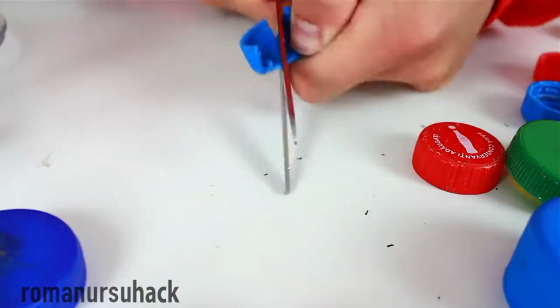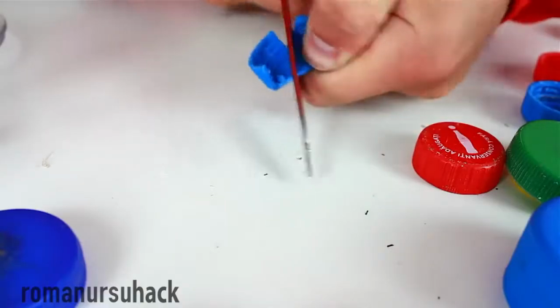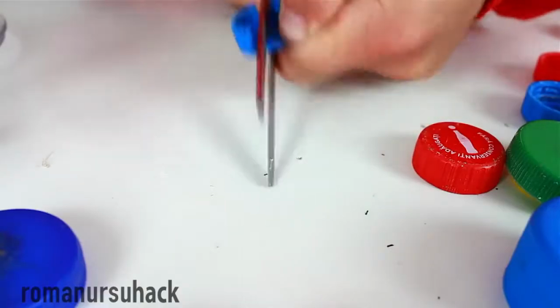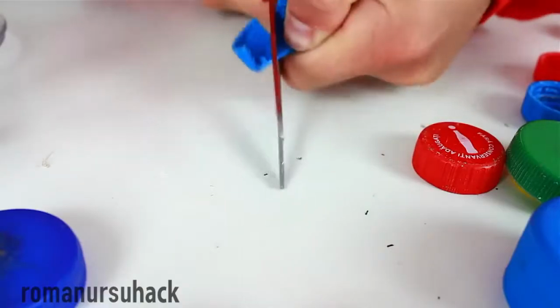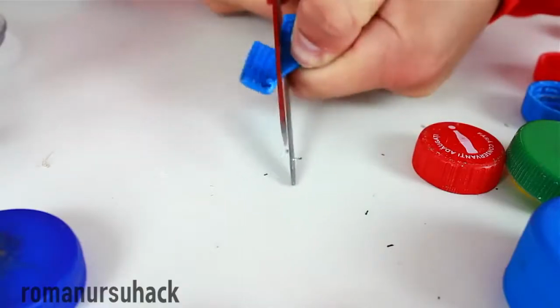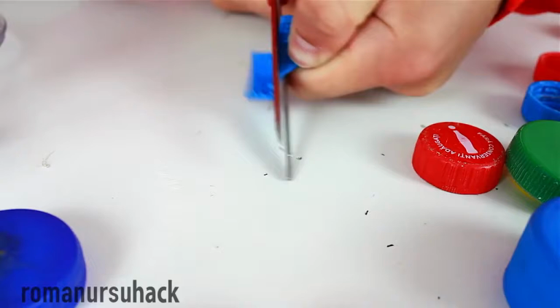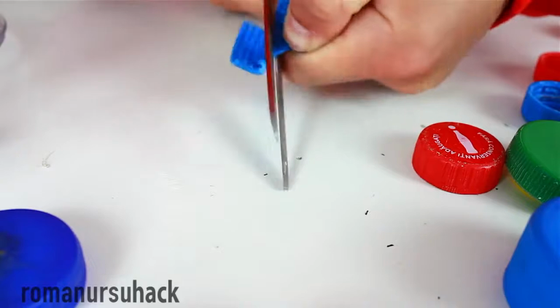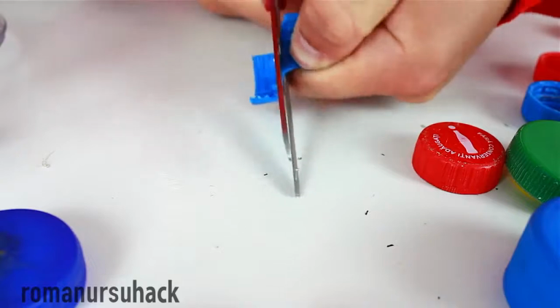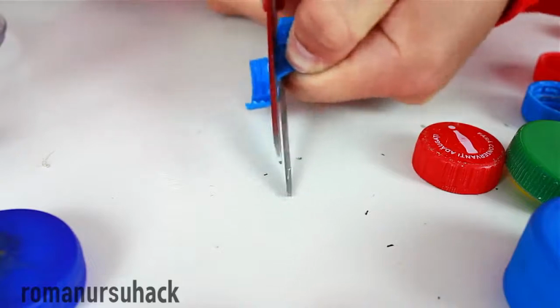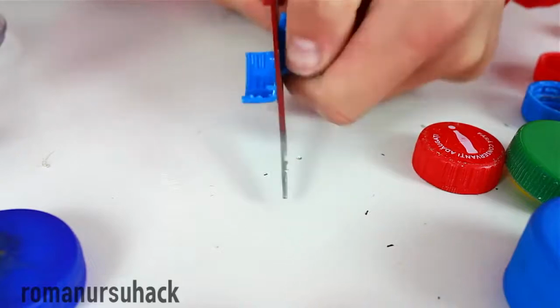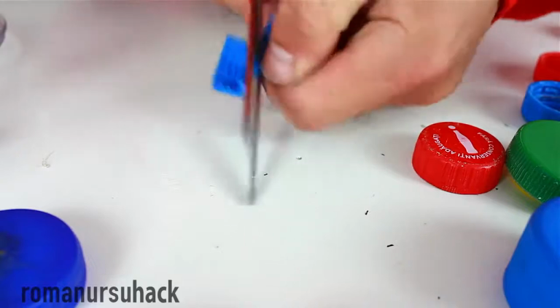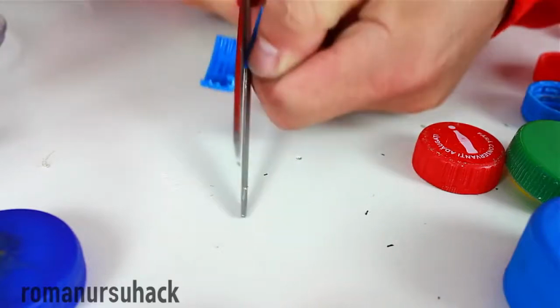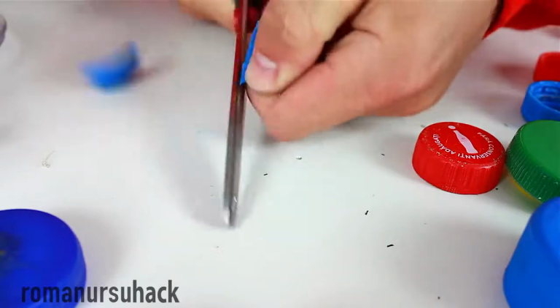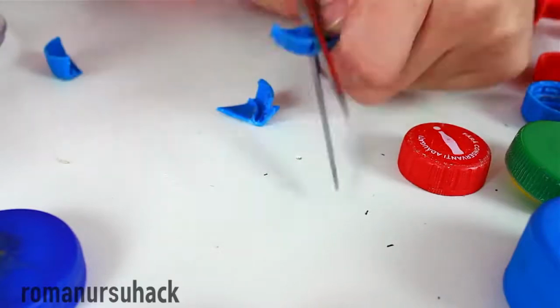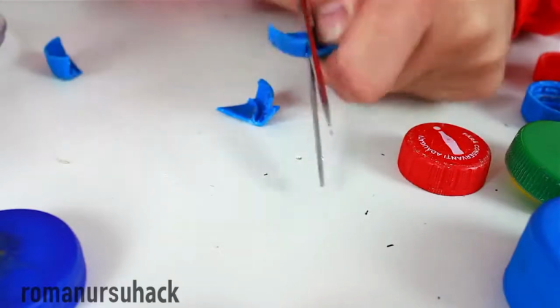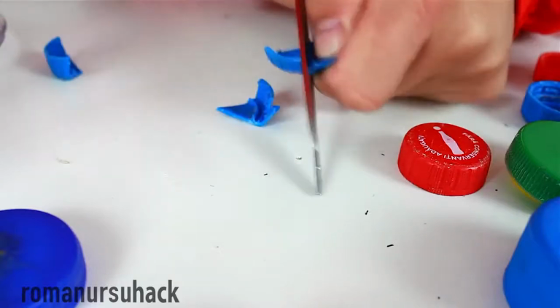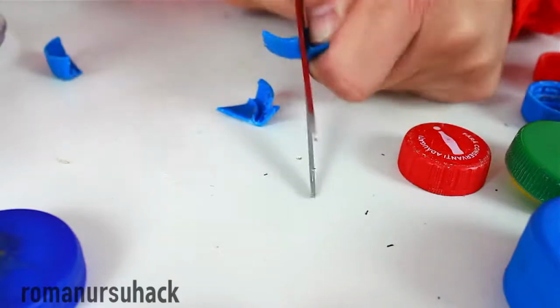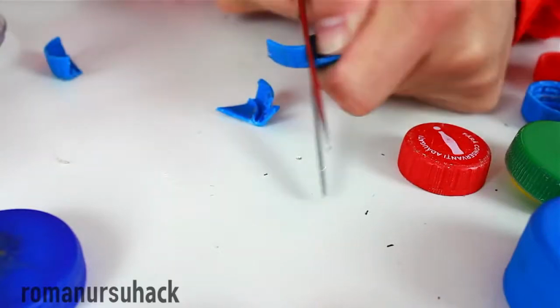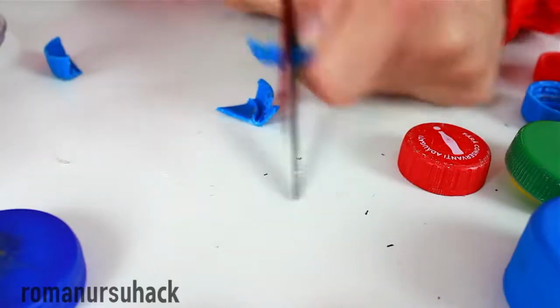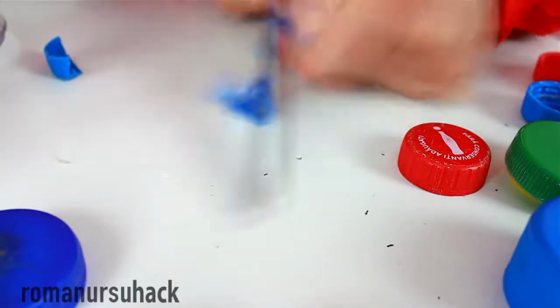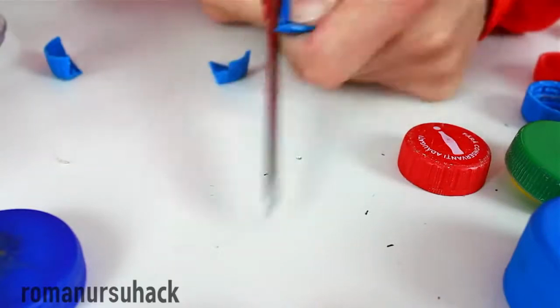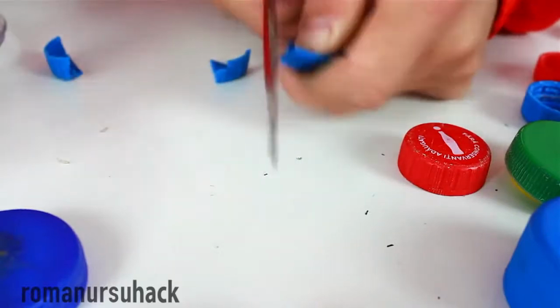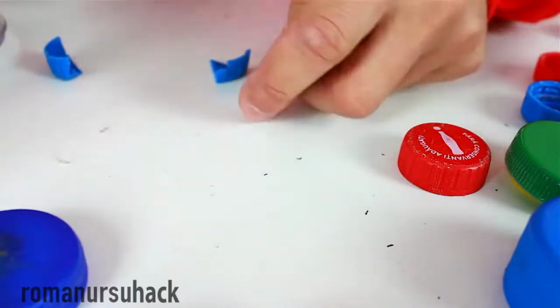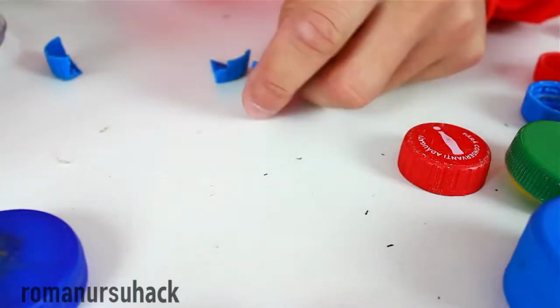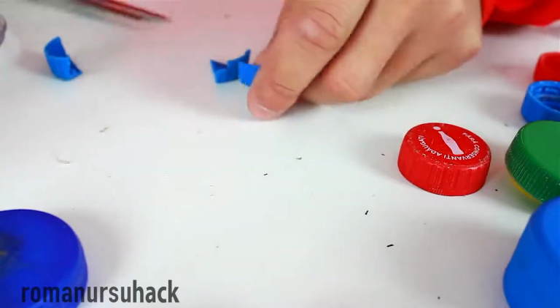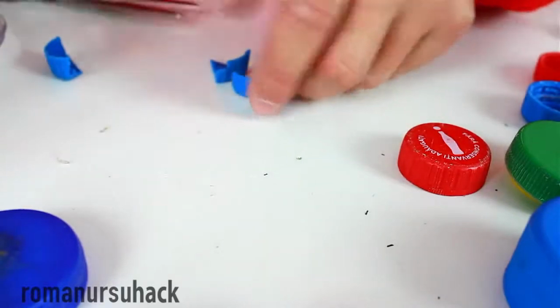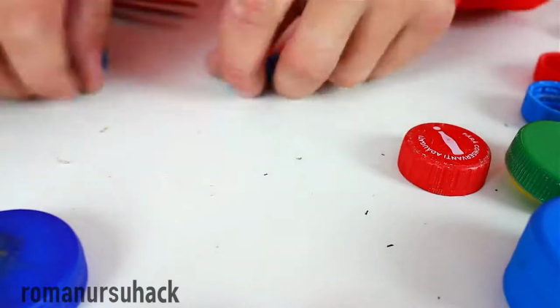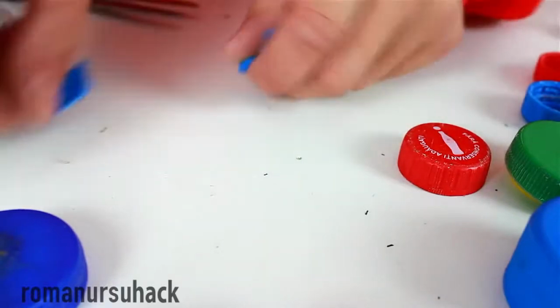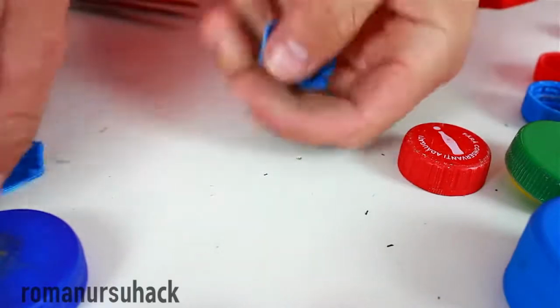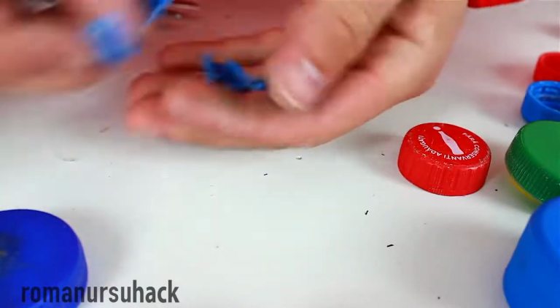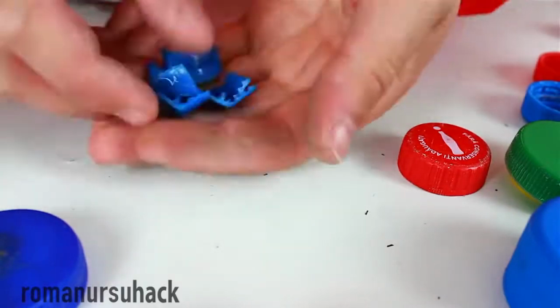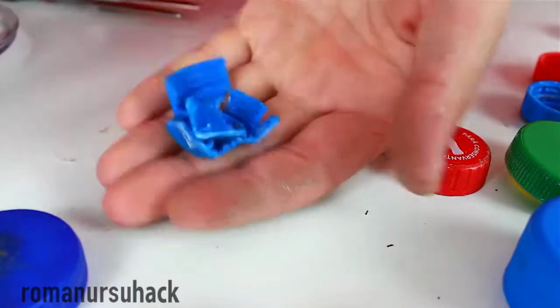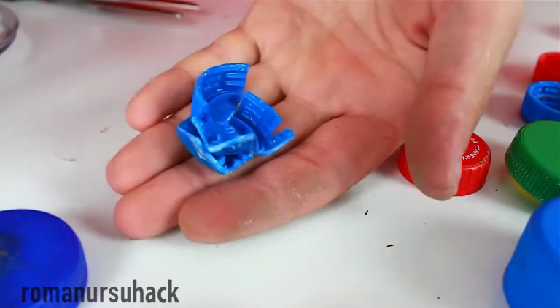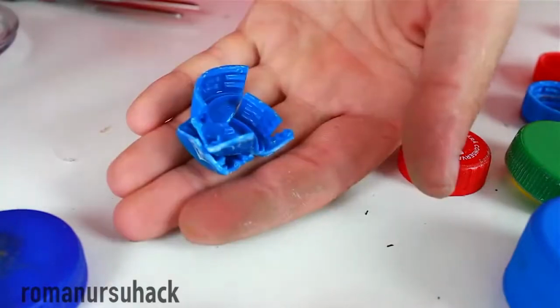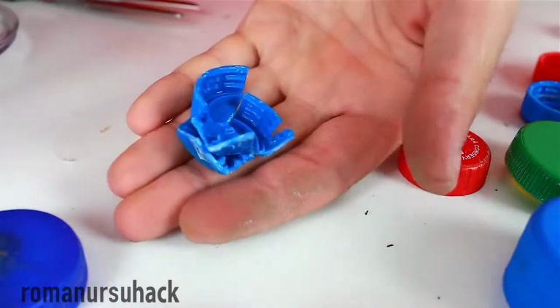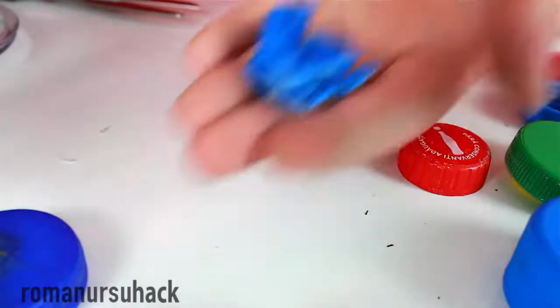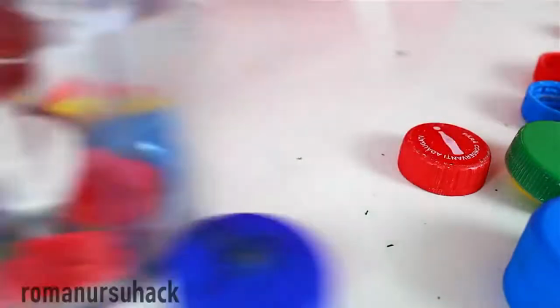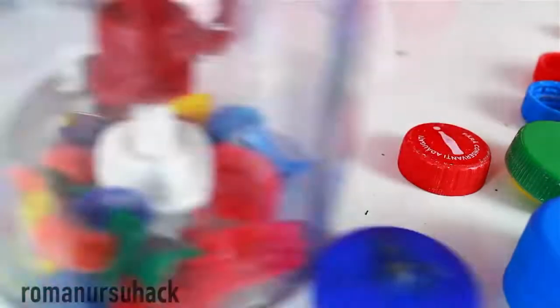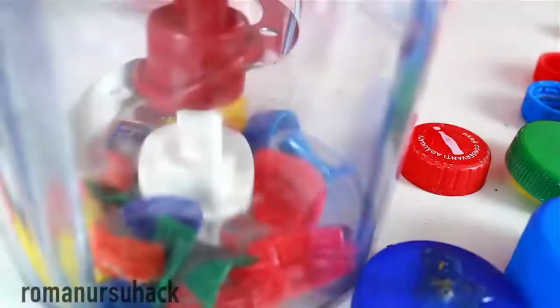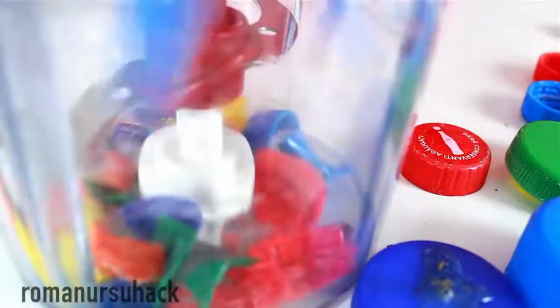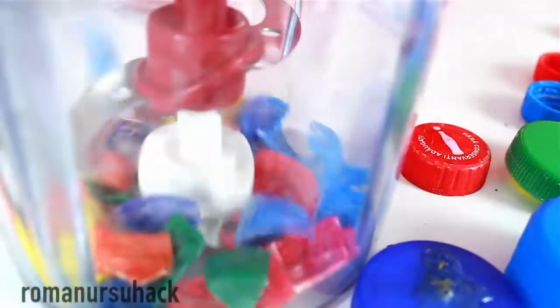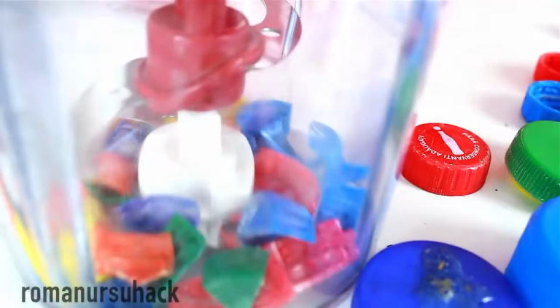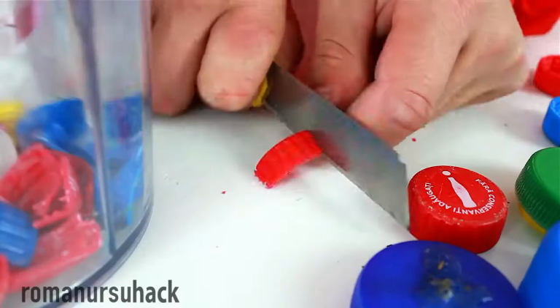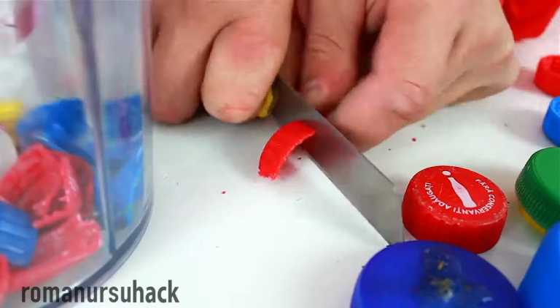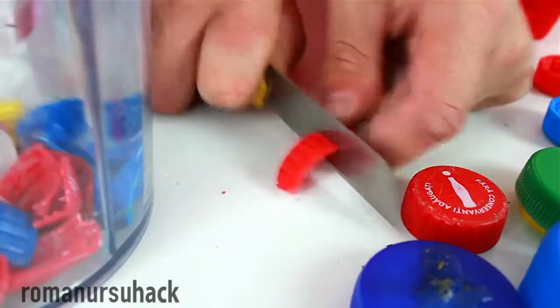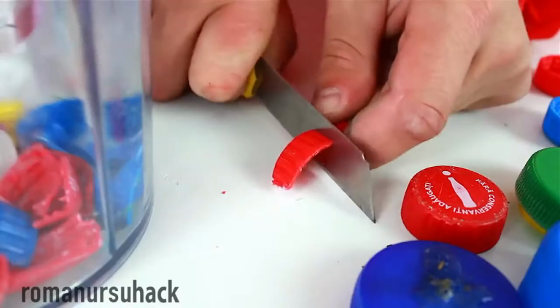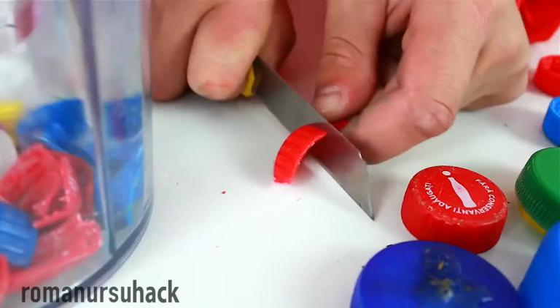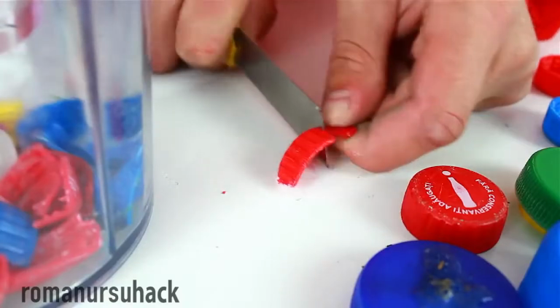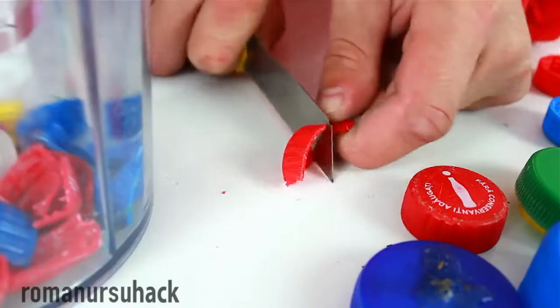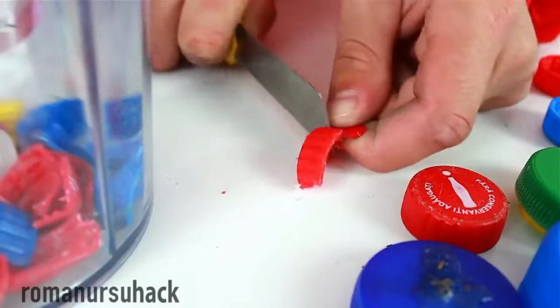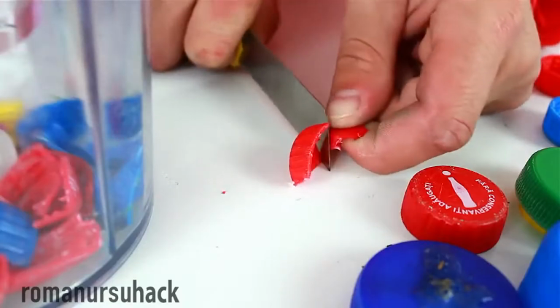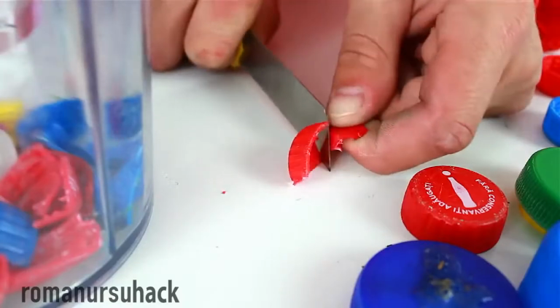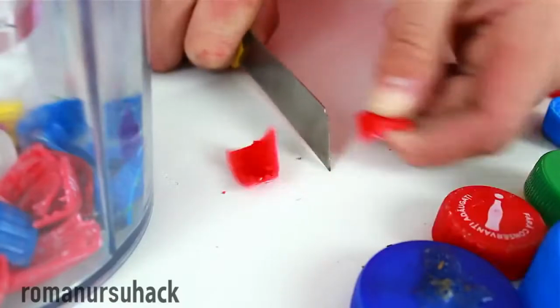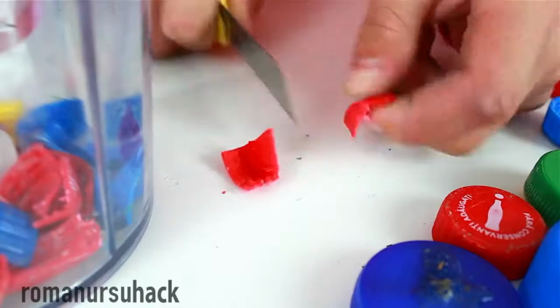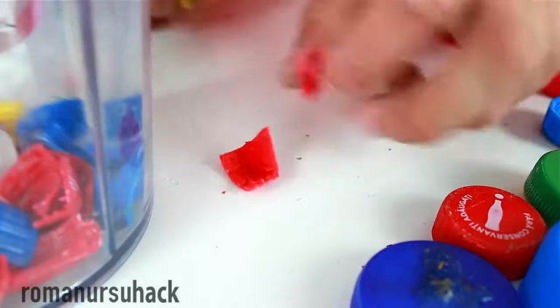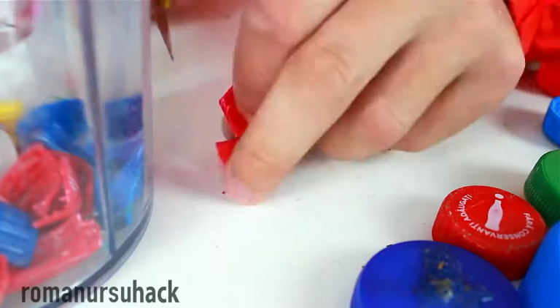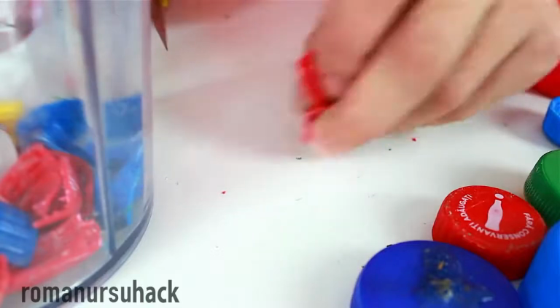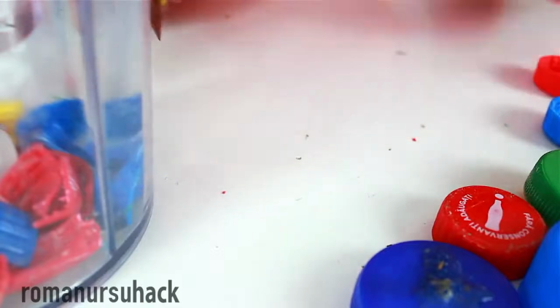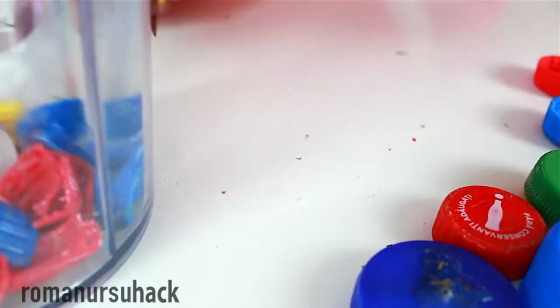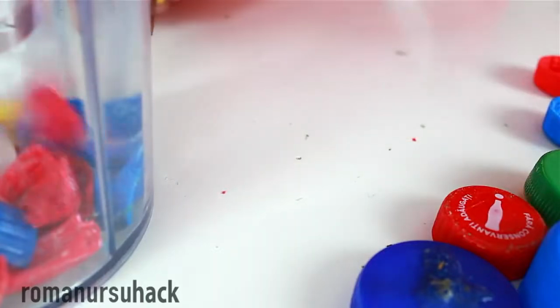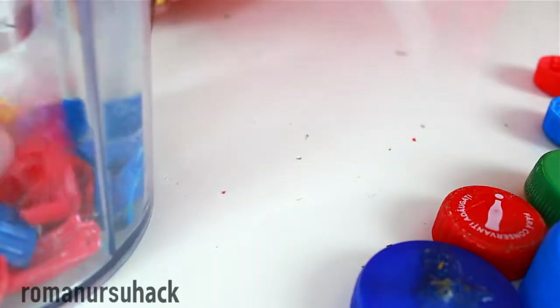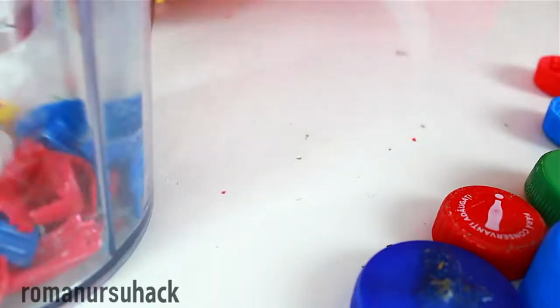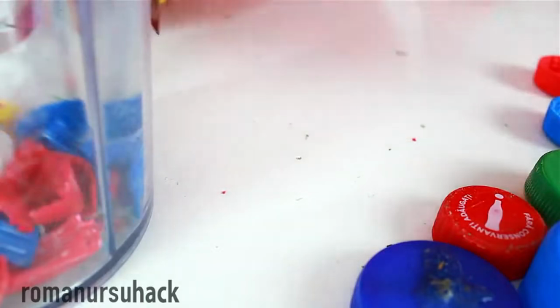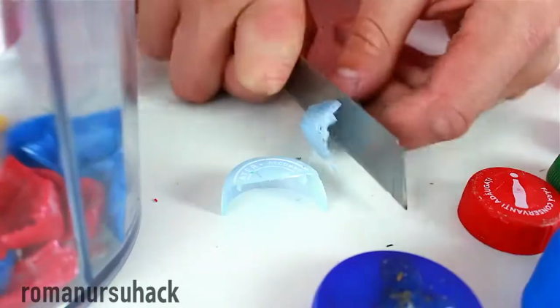In case your blender is weak like mine — it gets stuck and the motor often overheats — it's better to cut the caps into pieces beforehand.